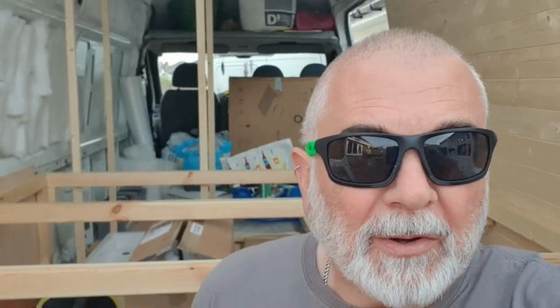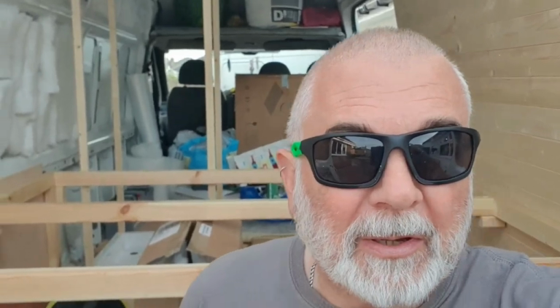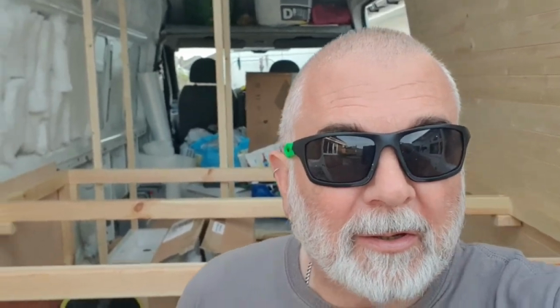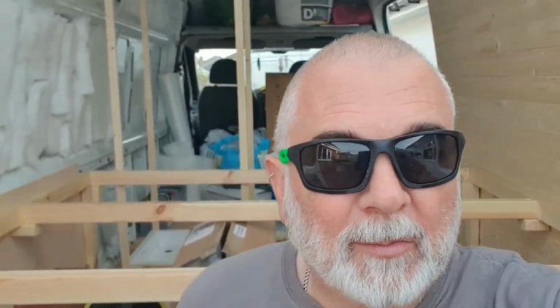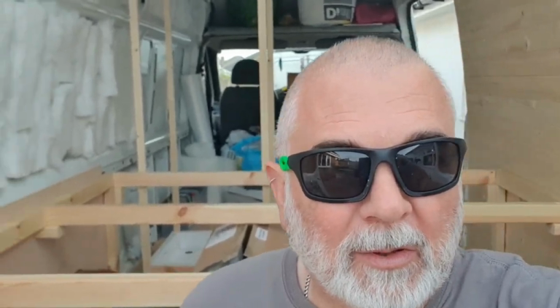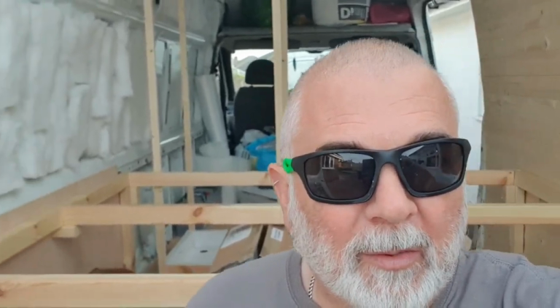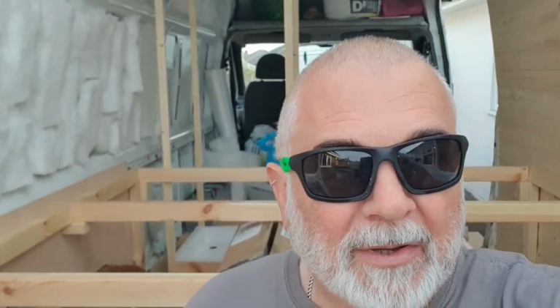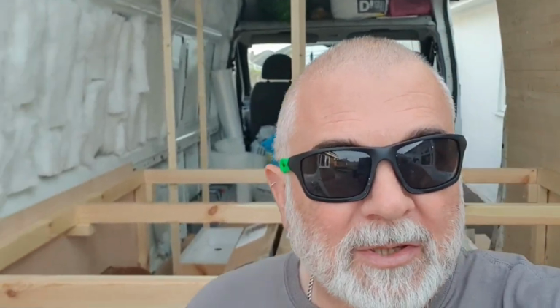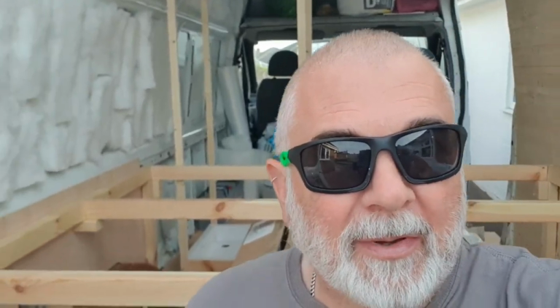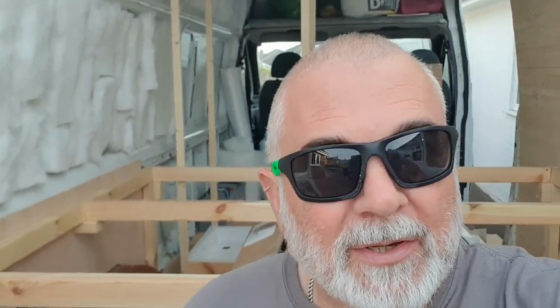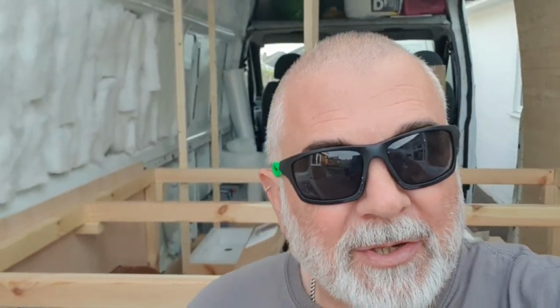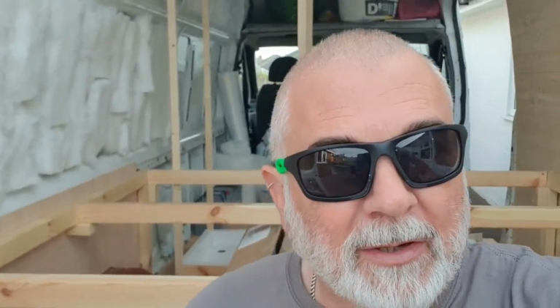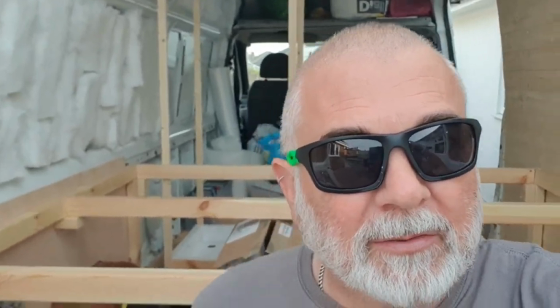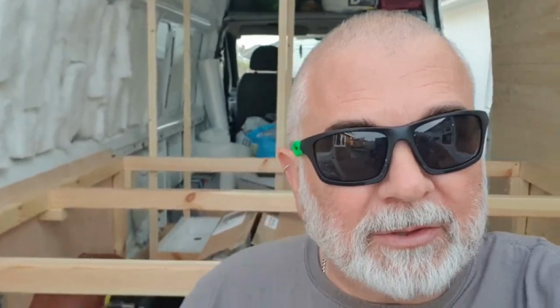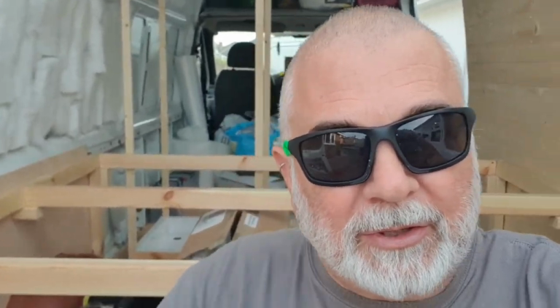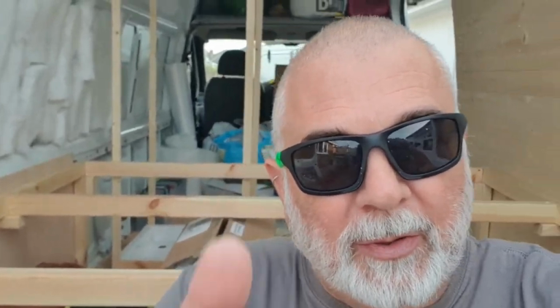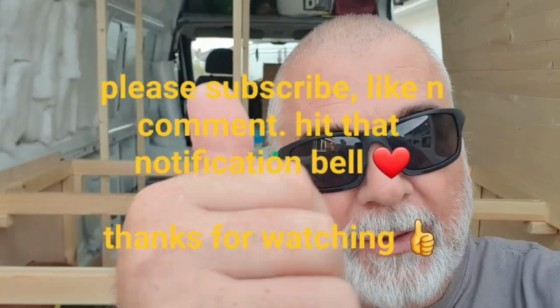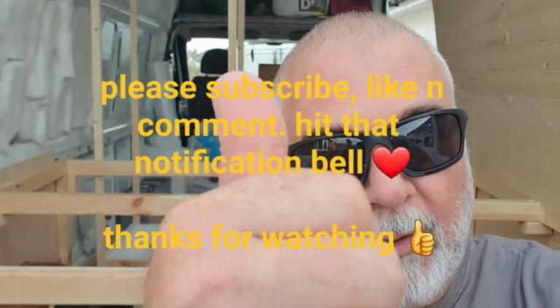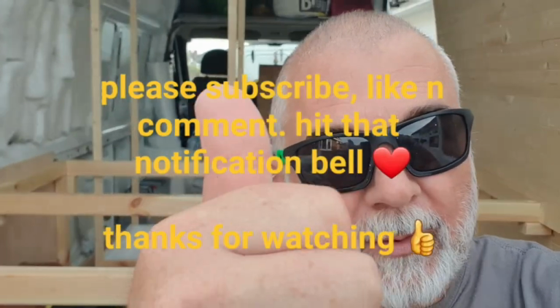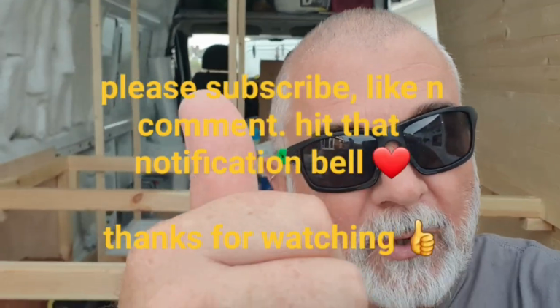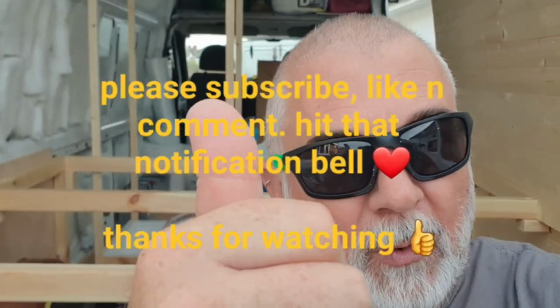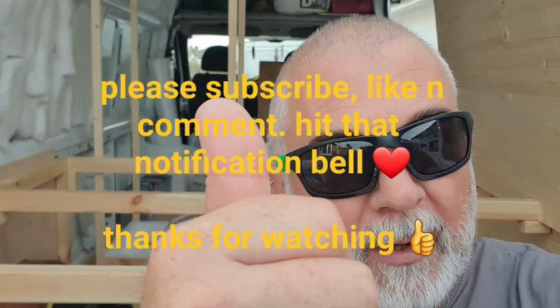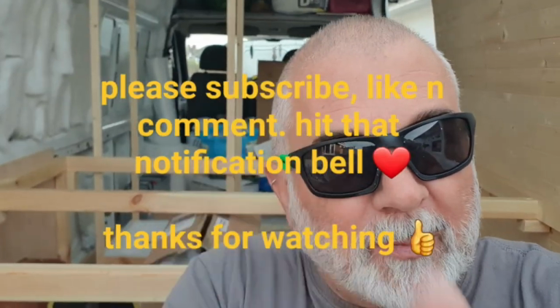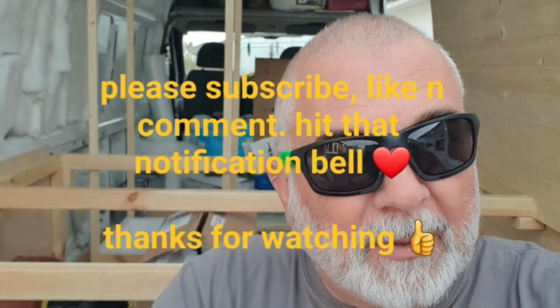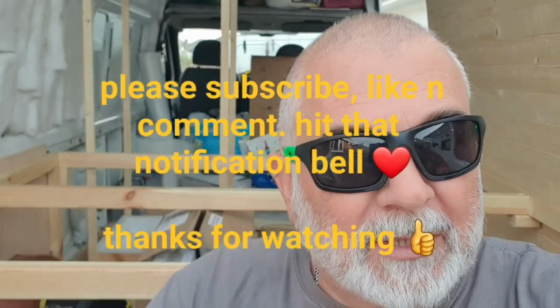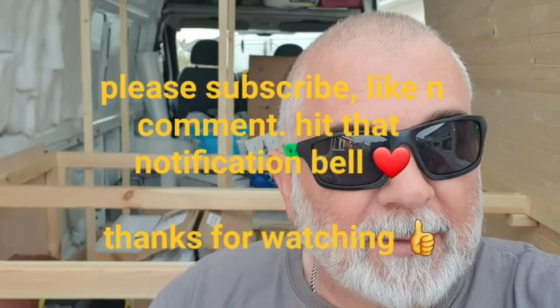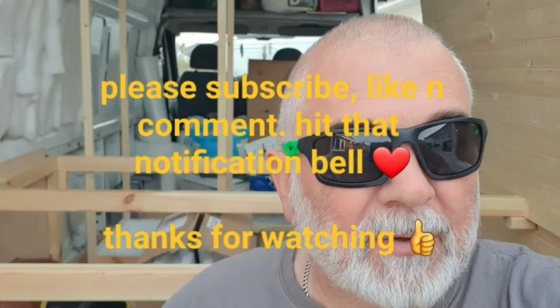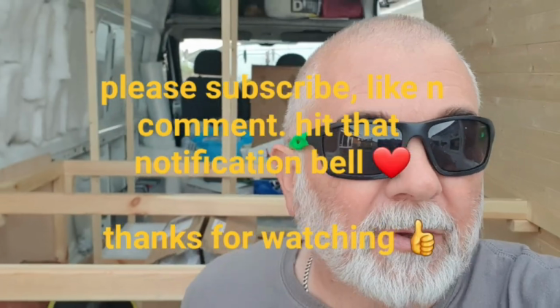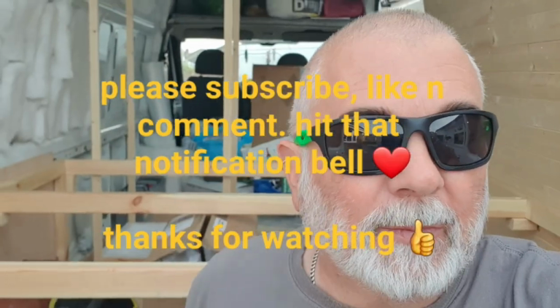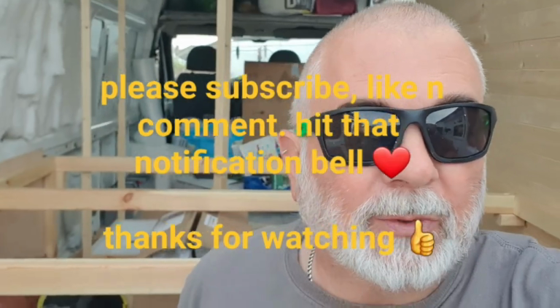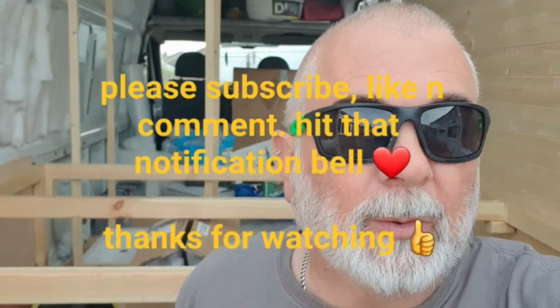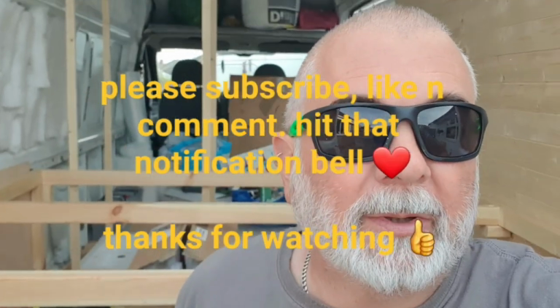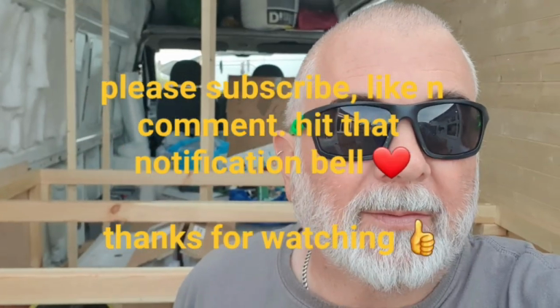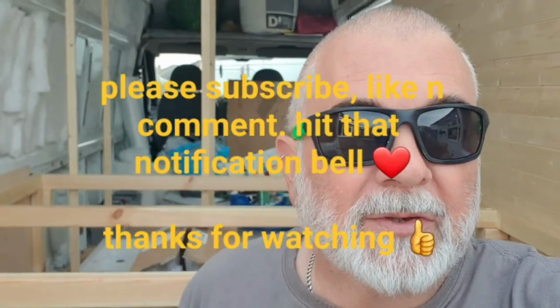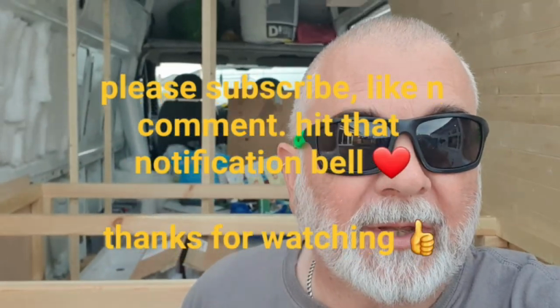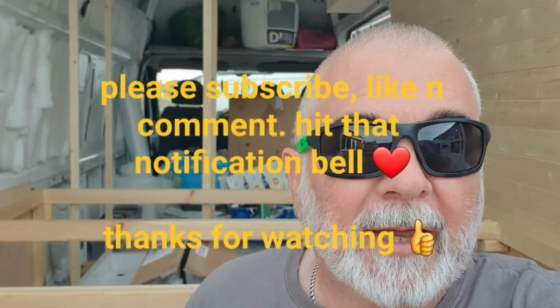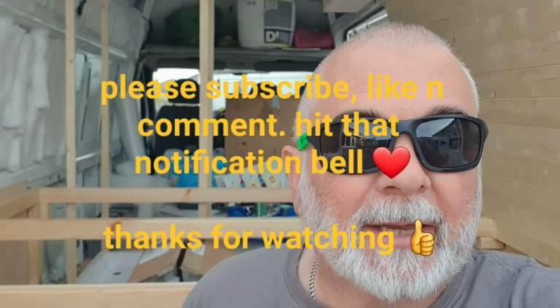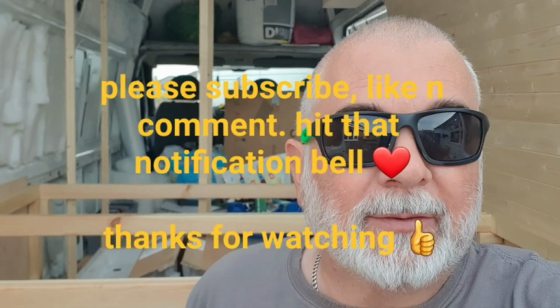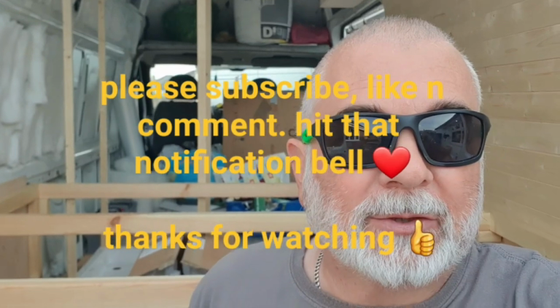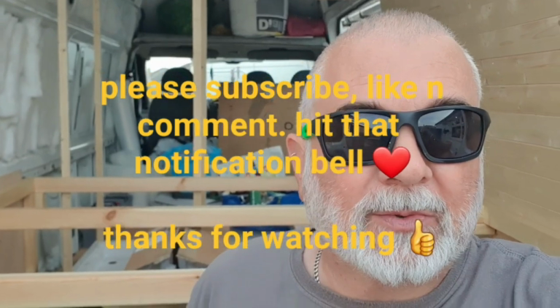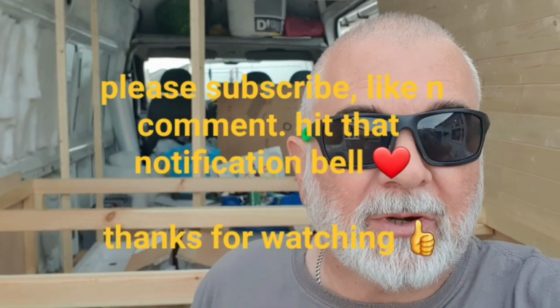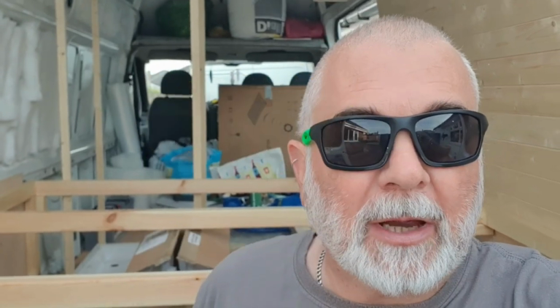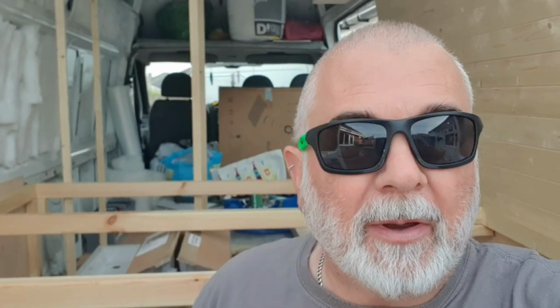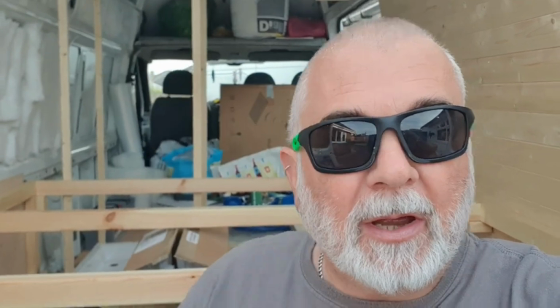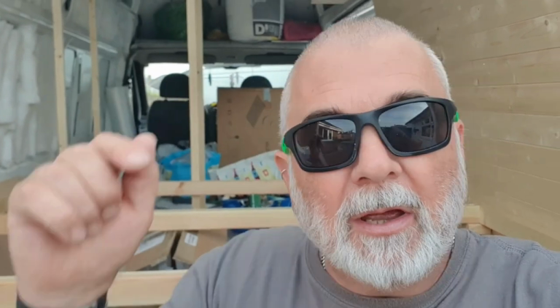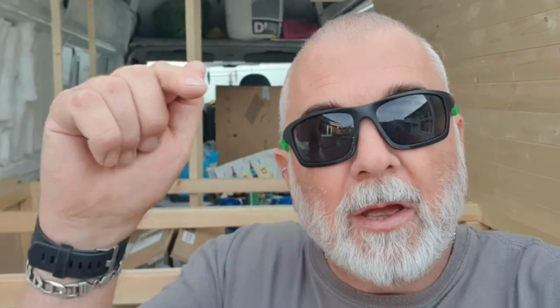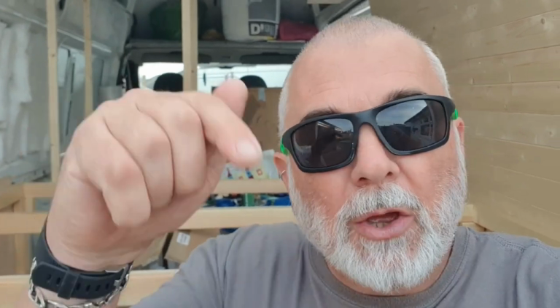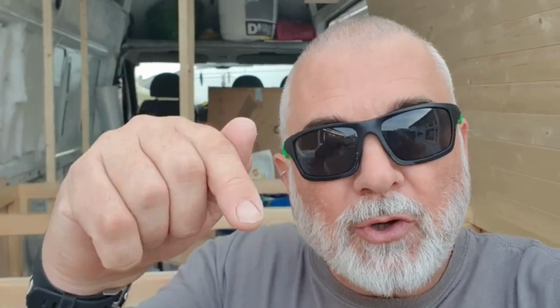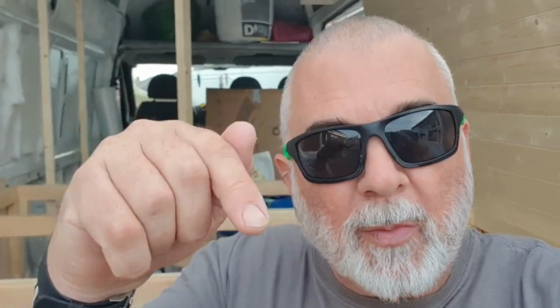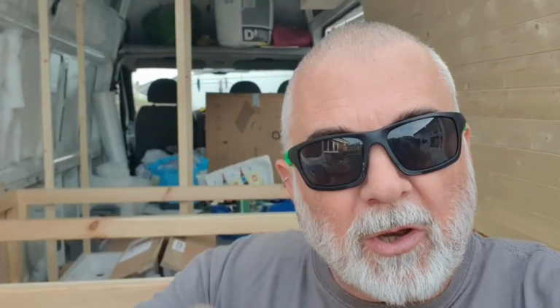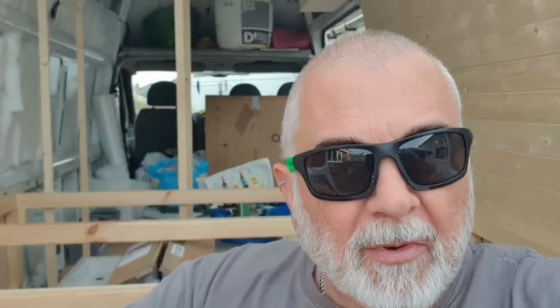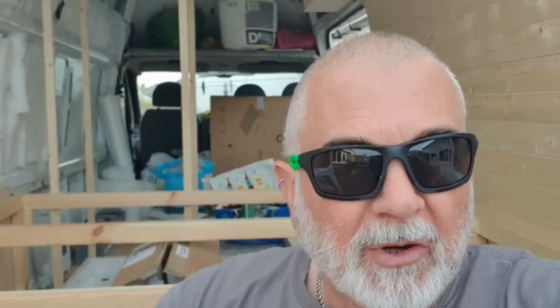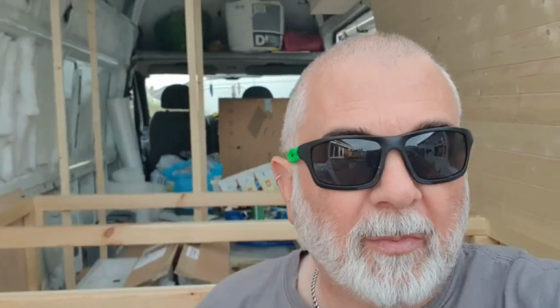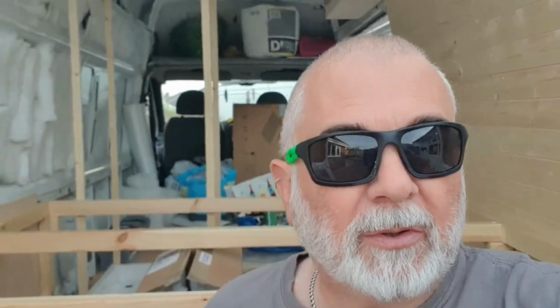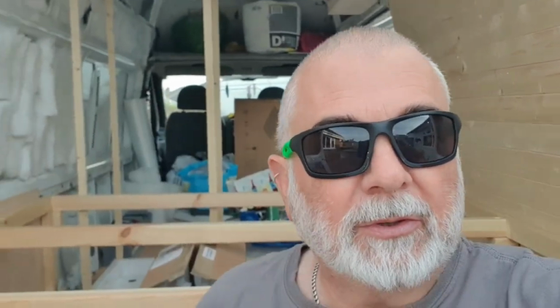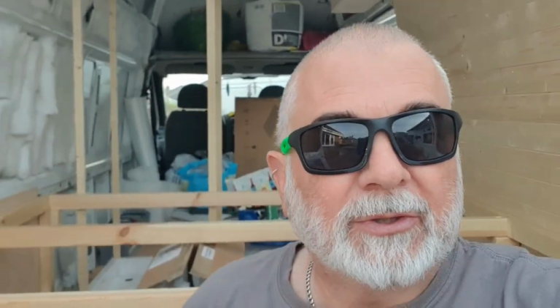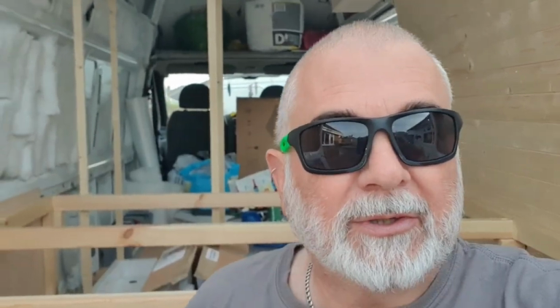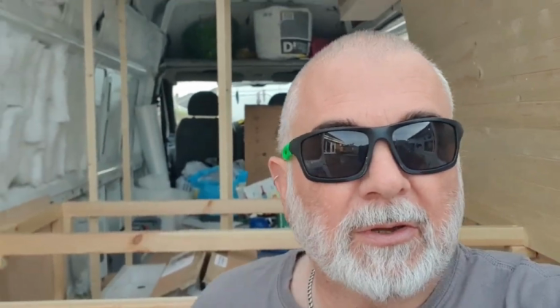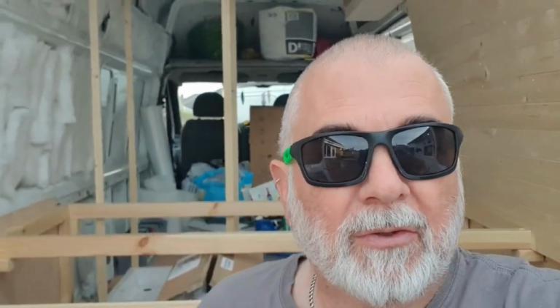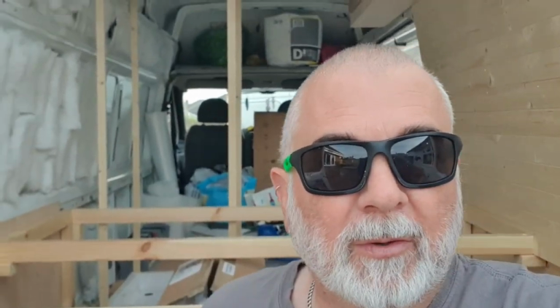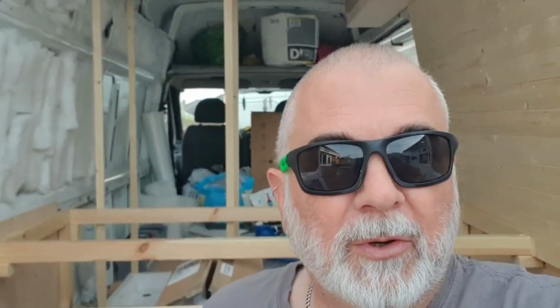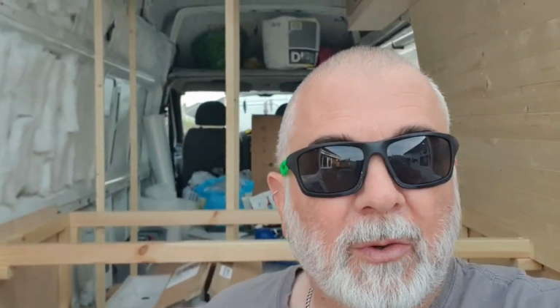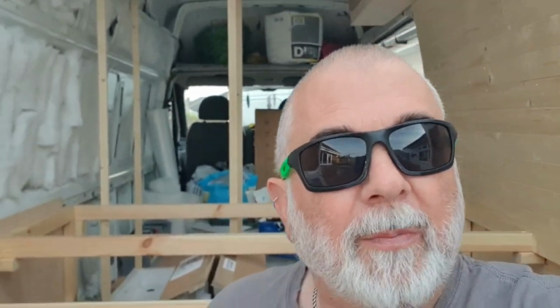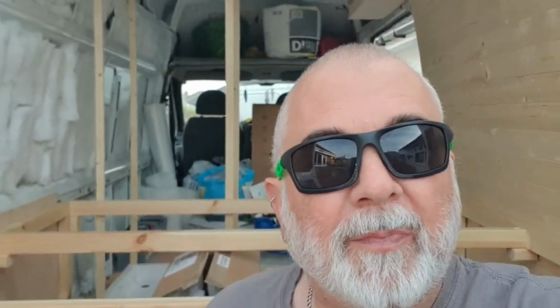Good morning, welcome back to Betty's channel. She's doing the do as always. Please give it a thumbs up, give us a like, give us a subscribe, drop a comment down below to let us know how you think we're doing.